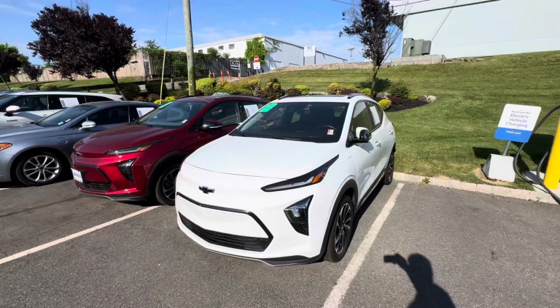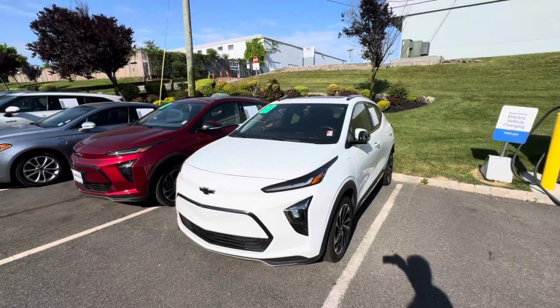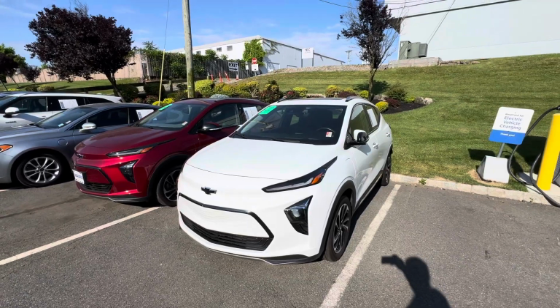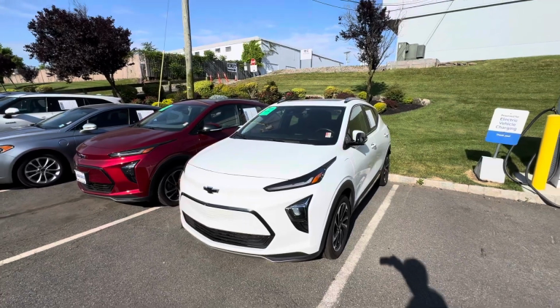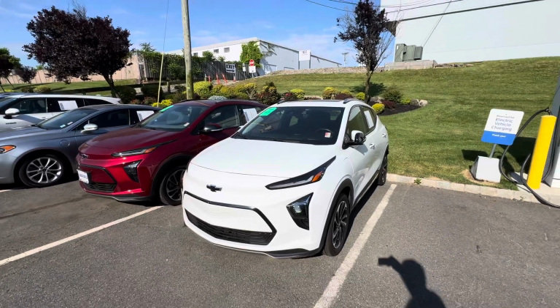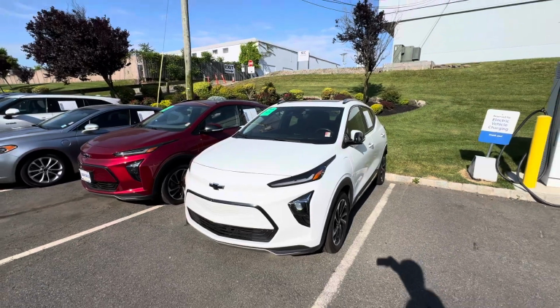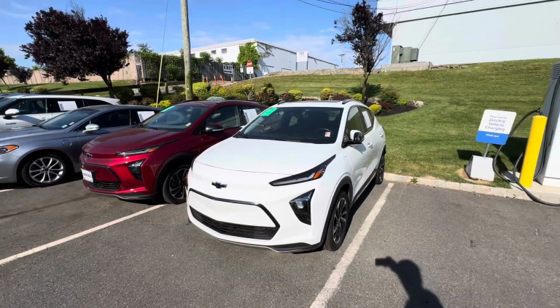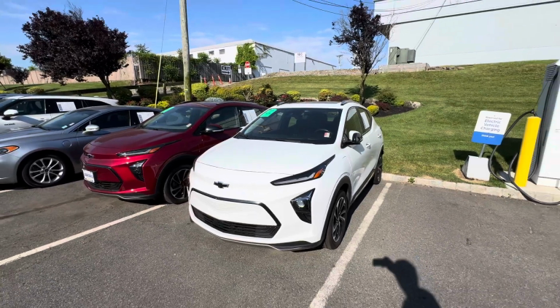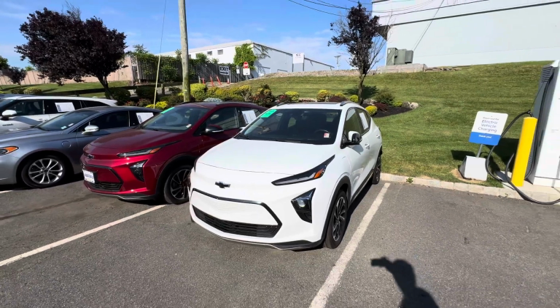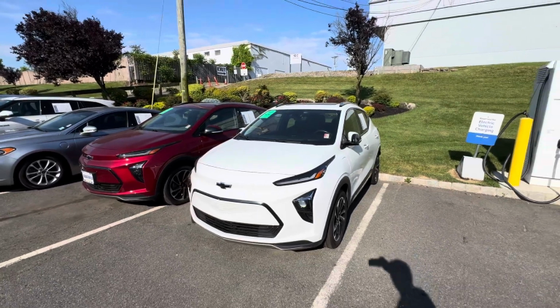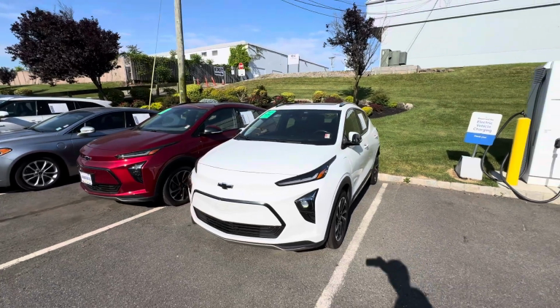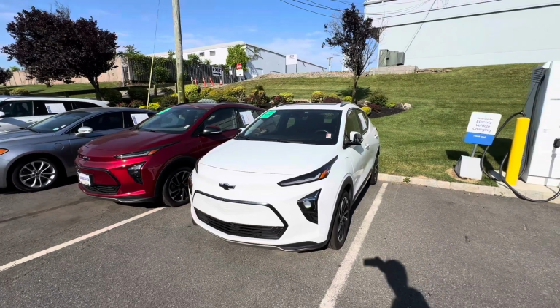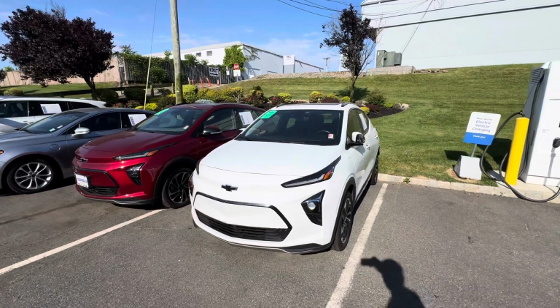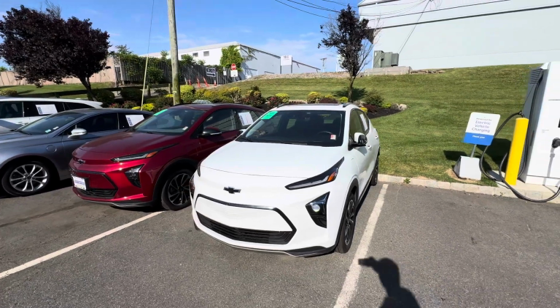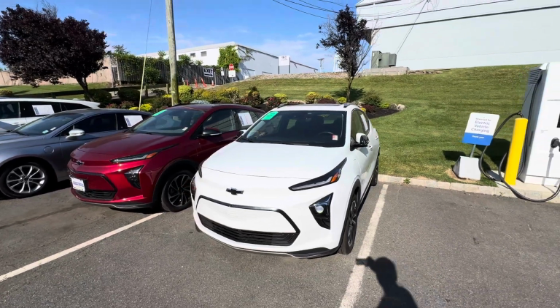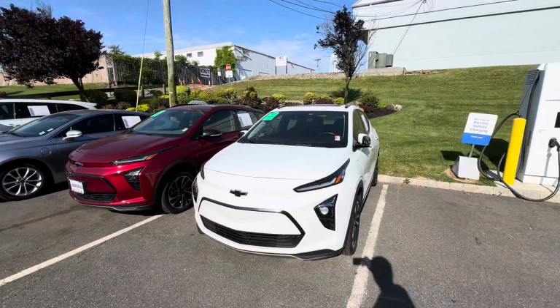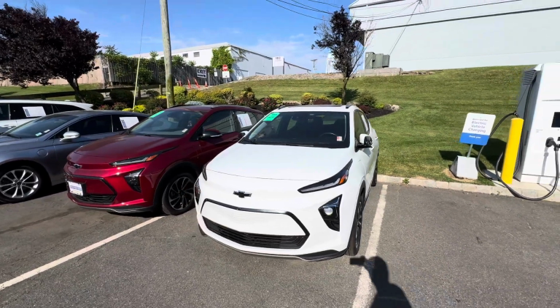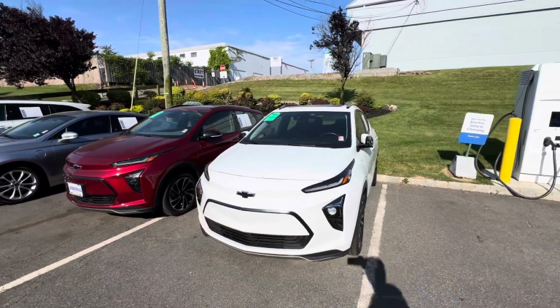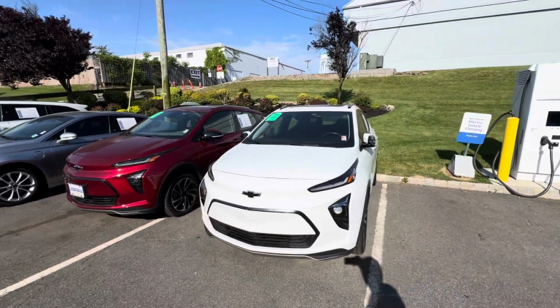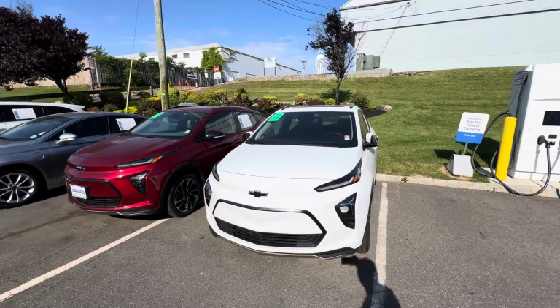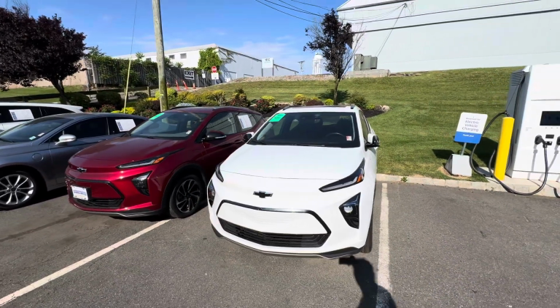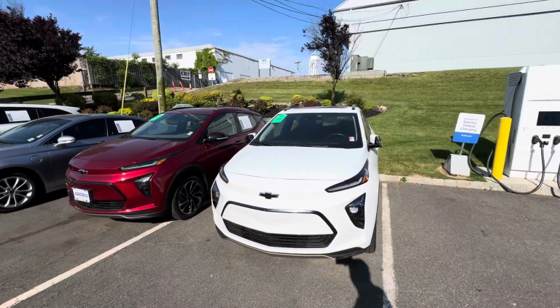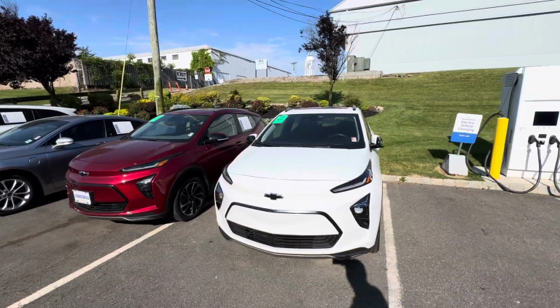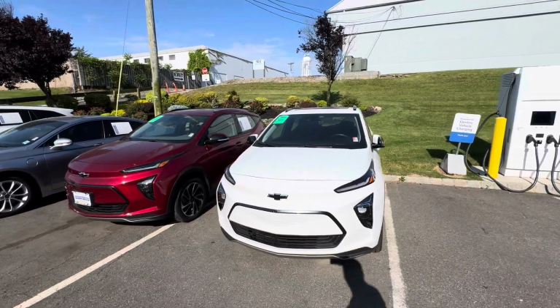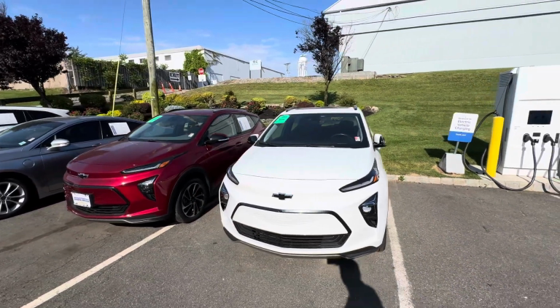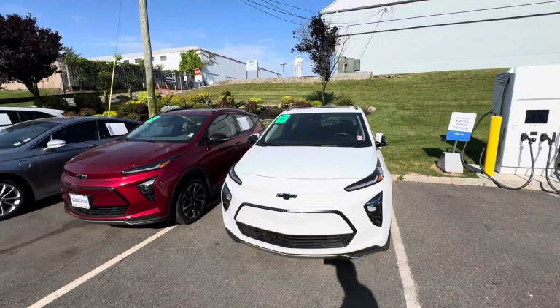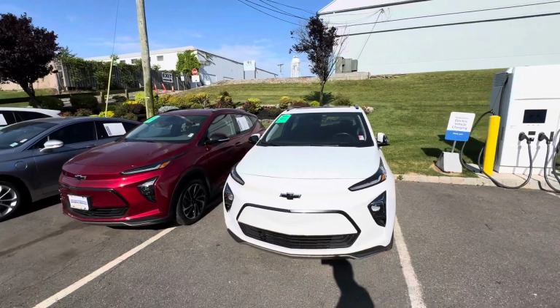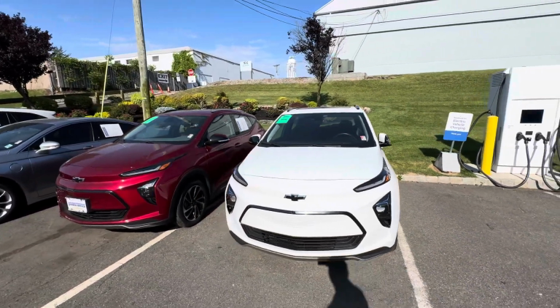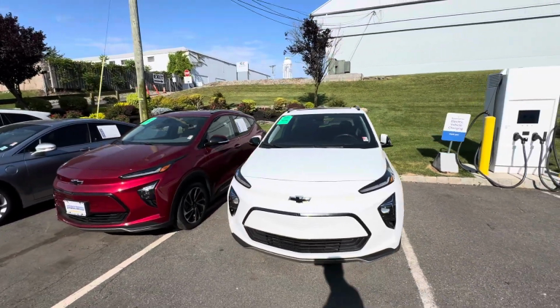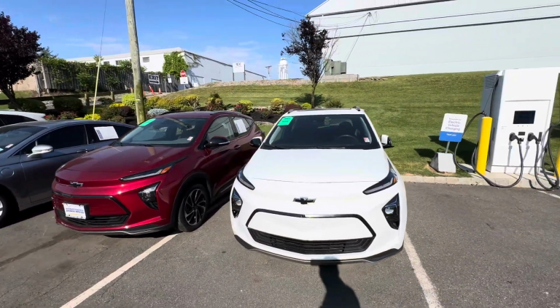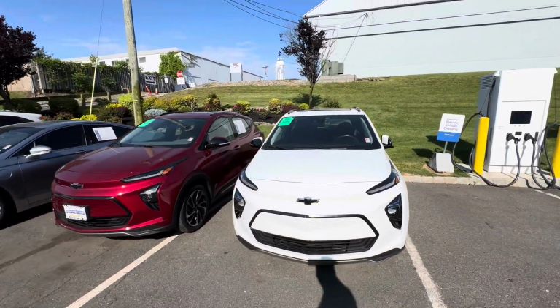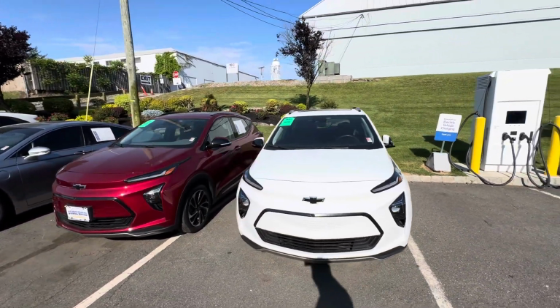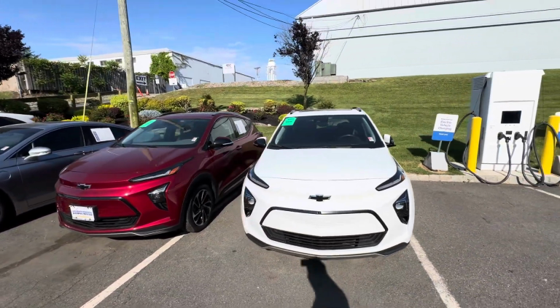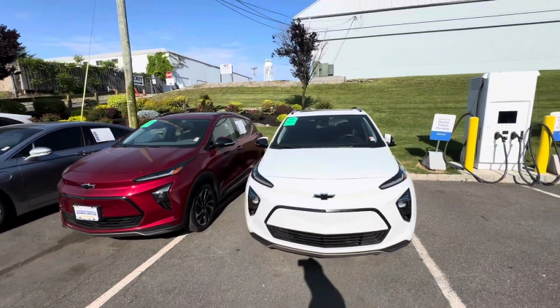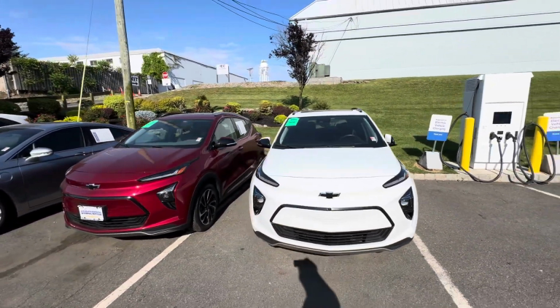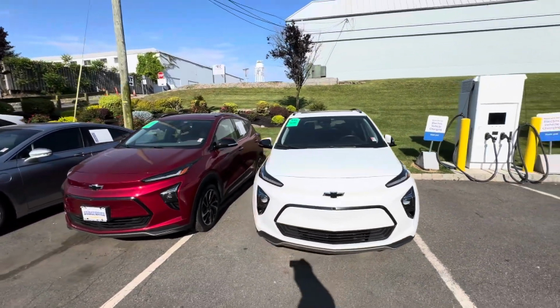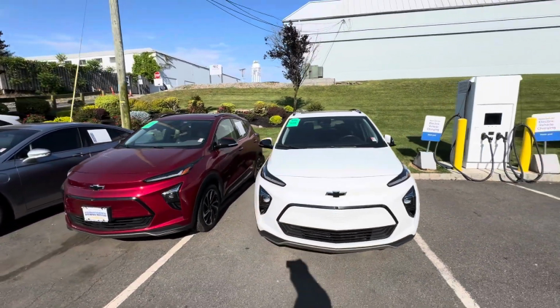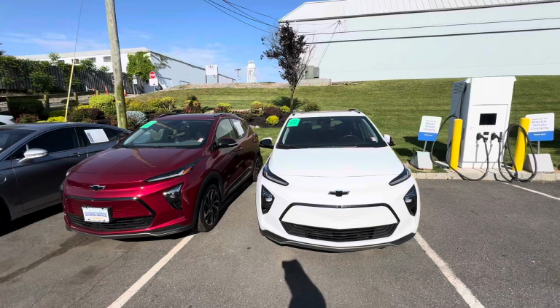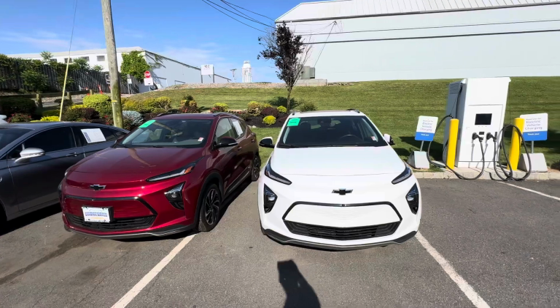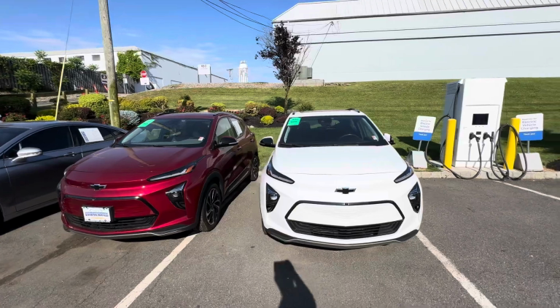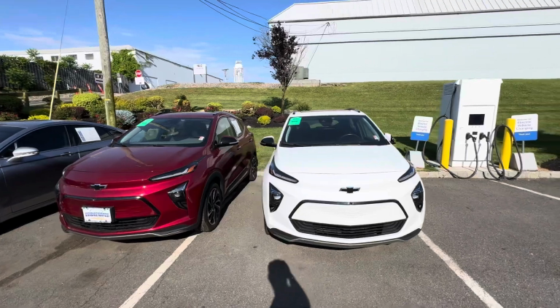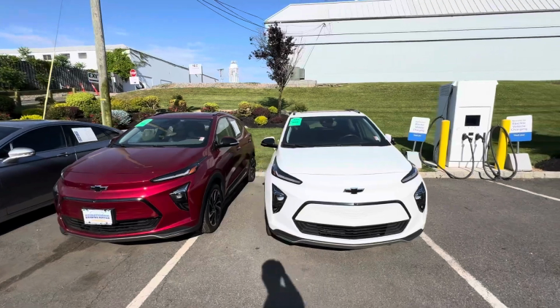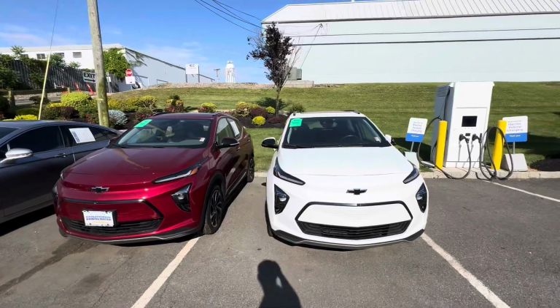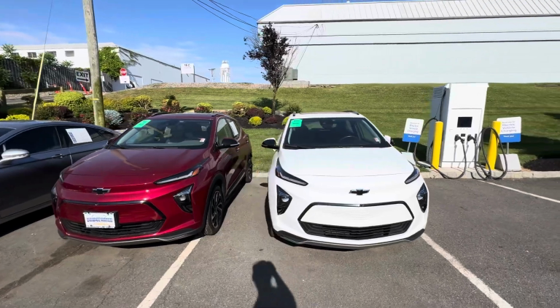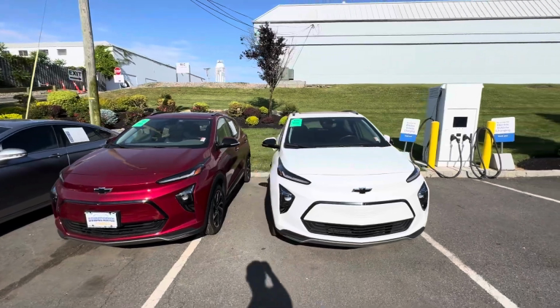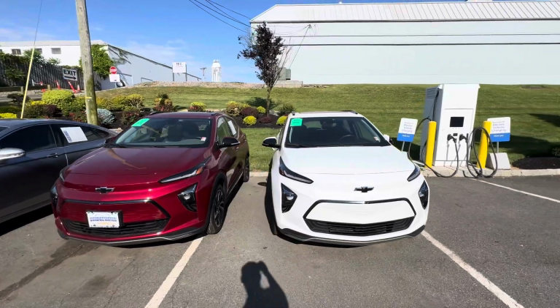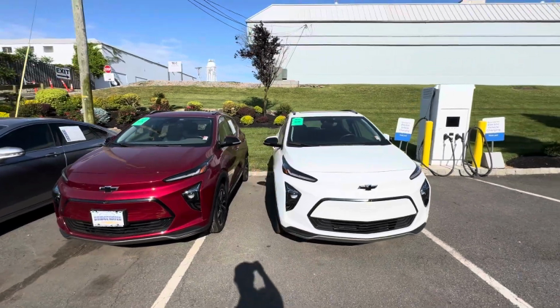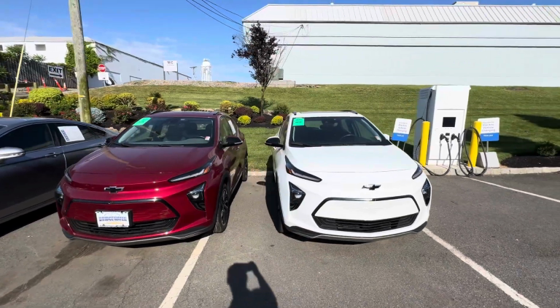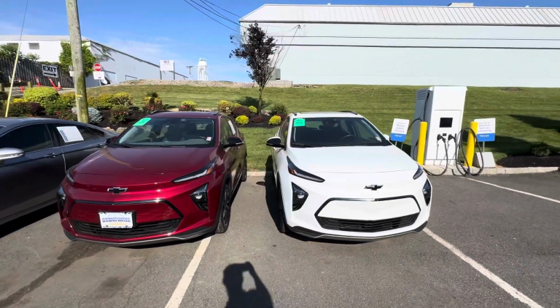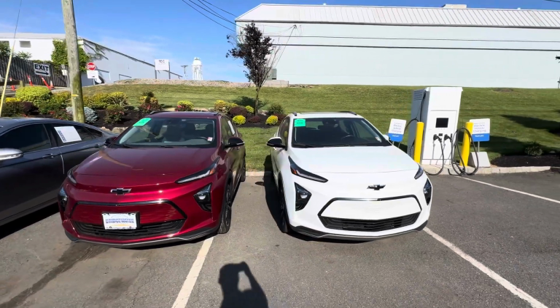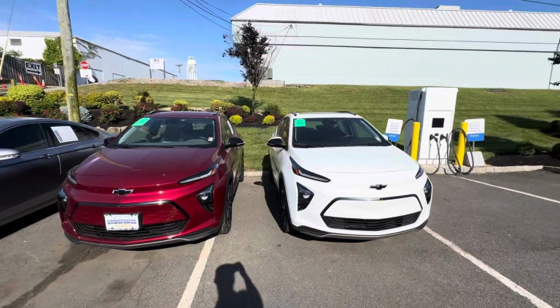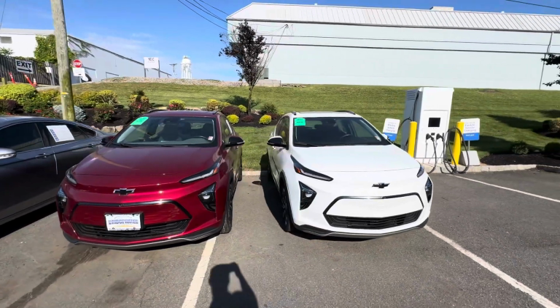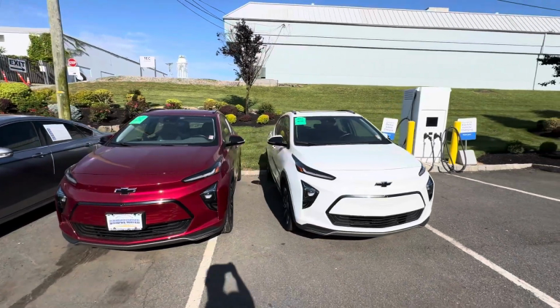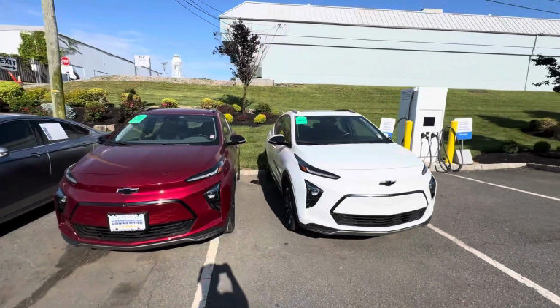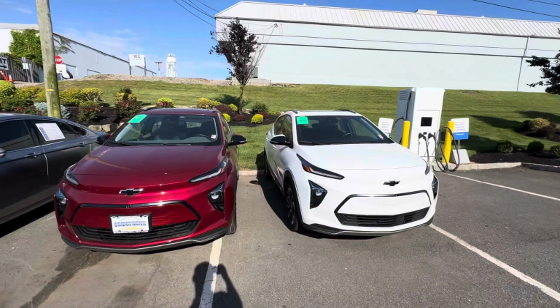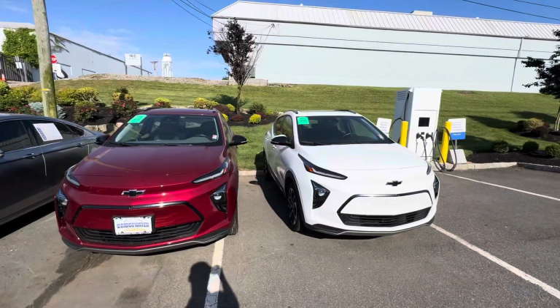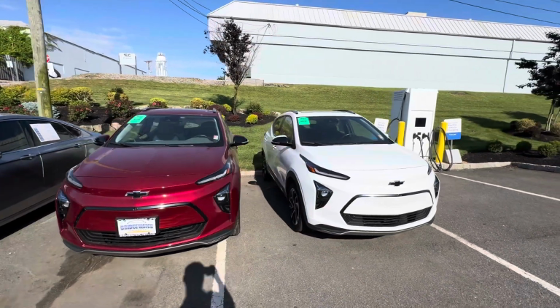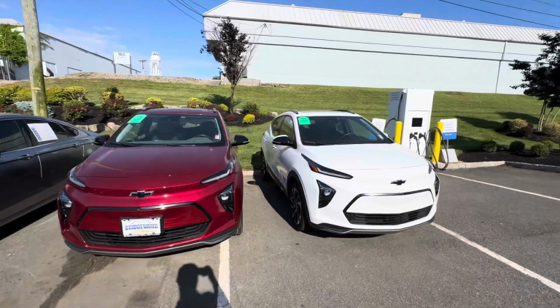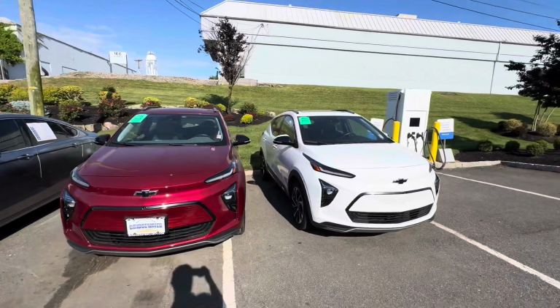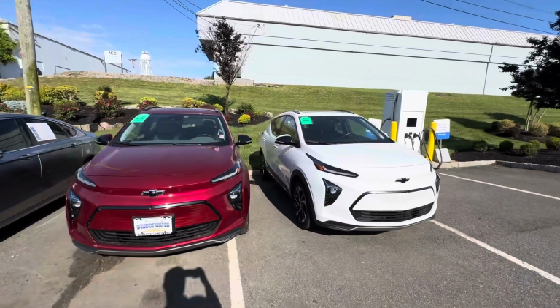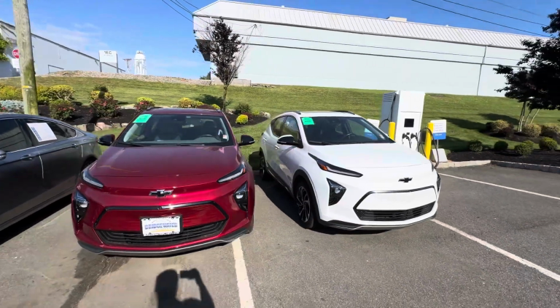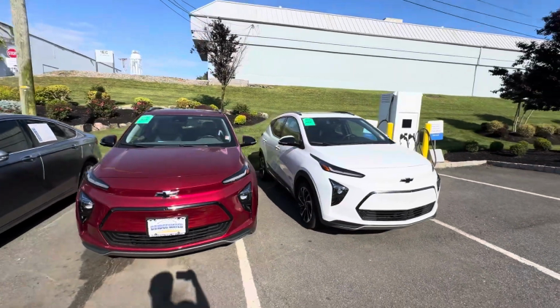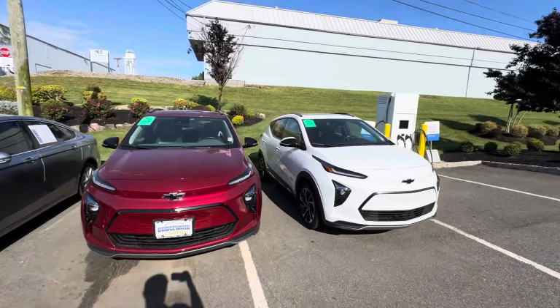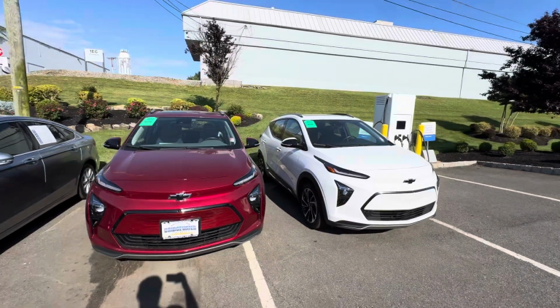Good morning, Sal Lombardino here with Bridgewater Chevrolet. Thanks so much today for contacting us regarding a Chevy Bolt.